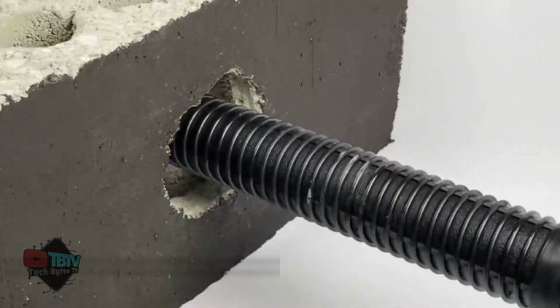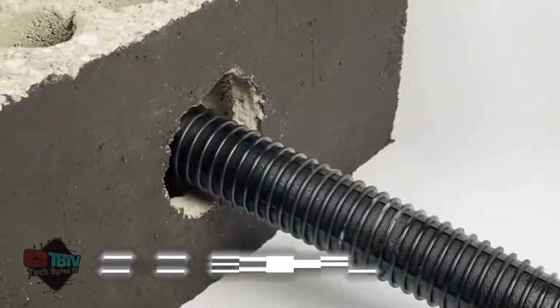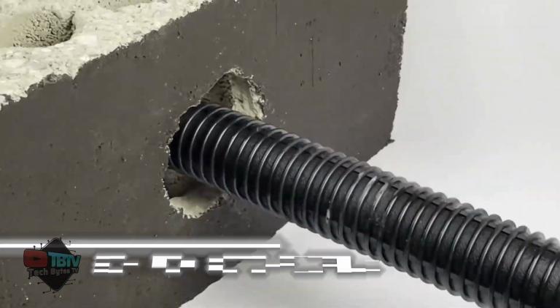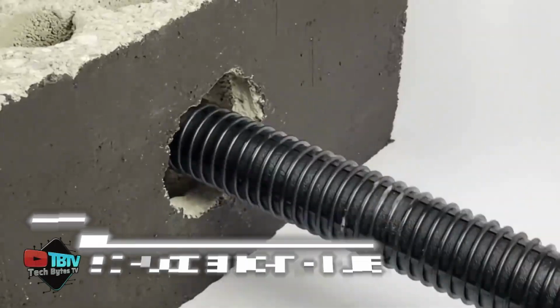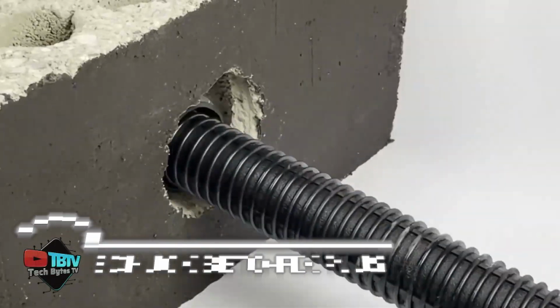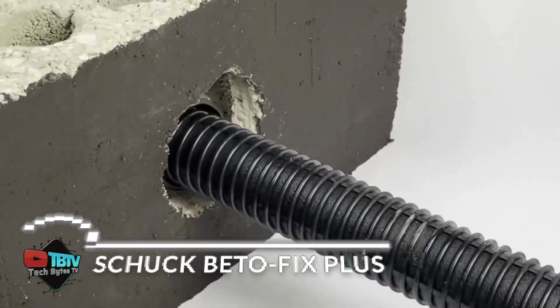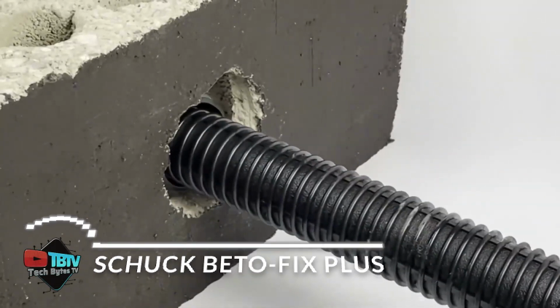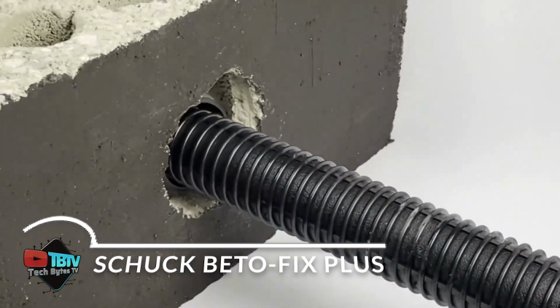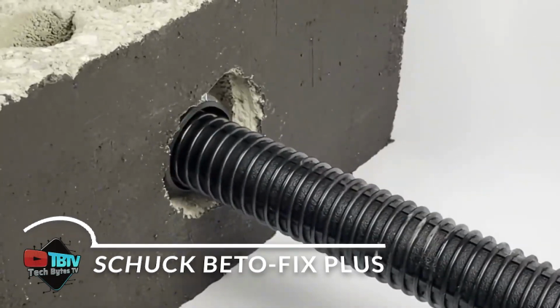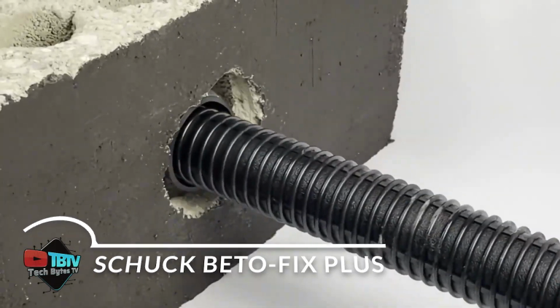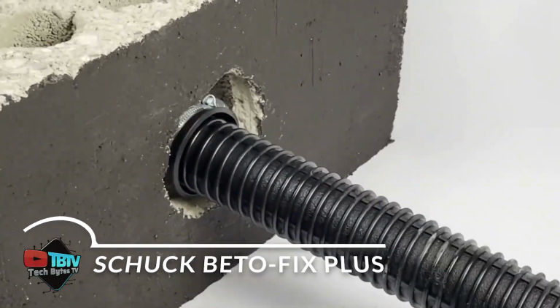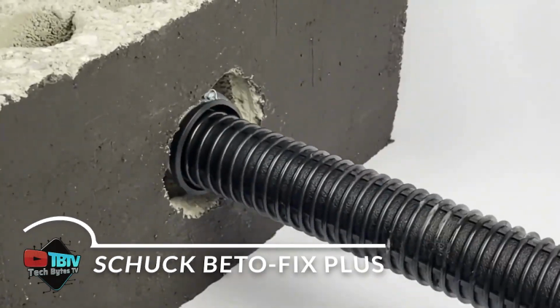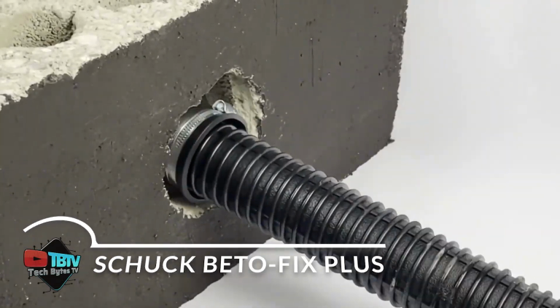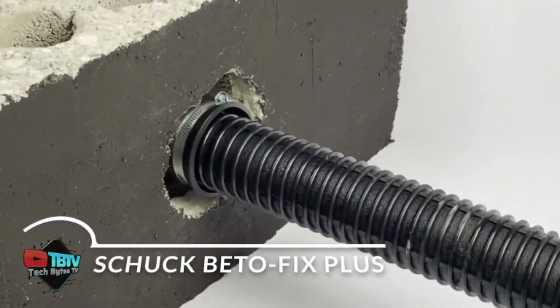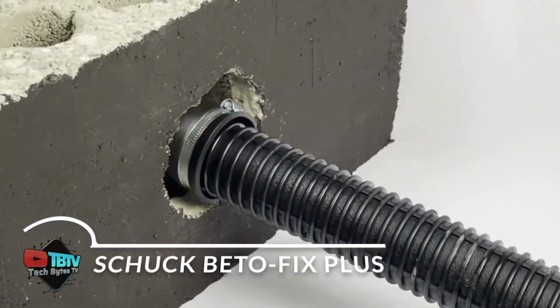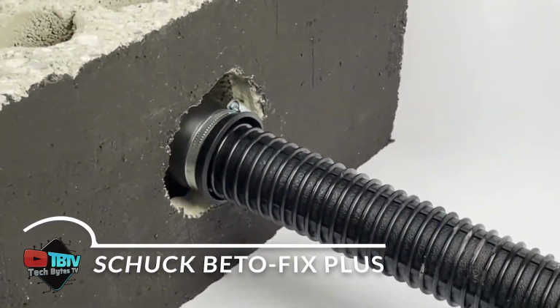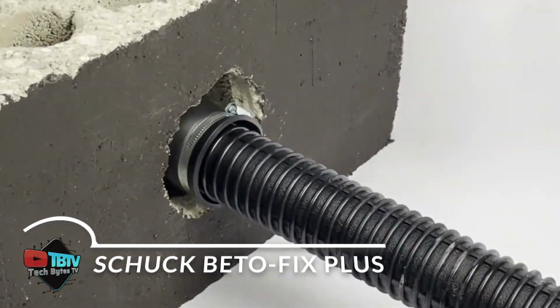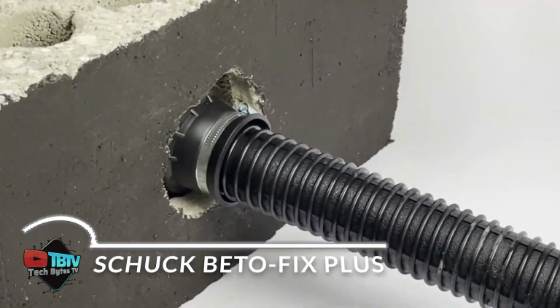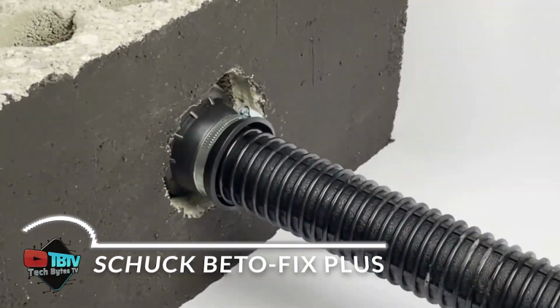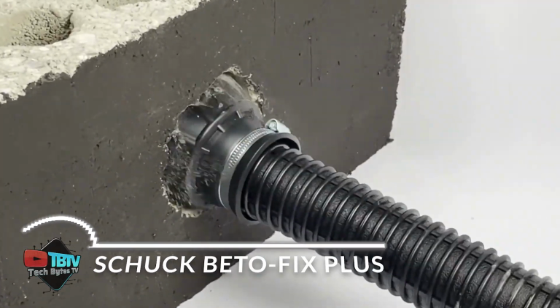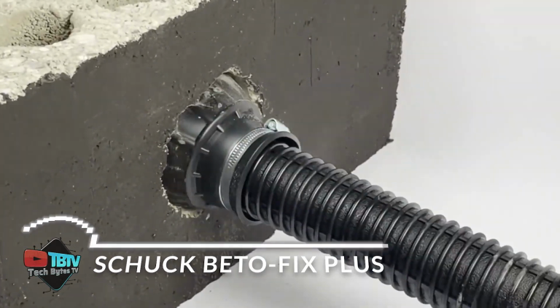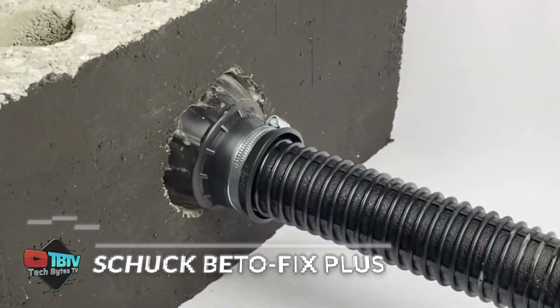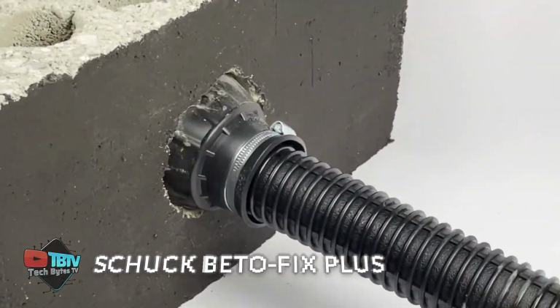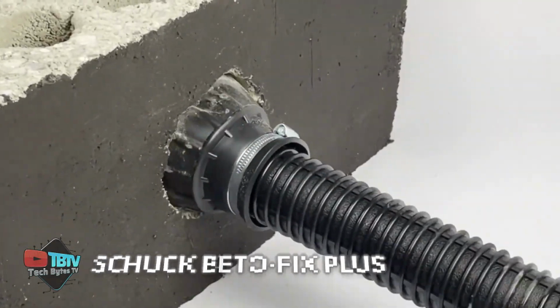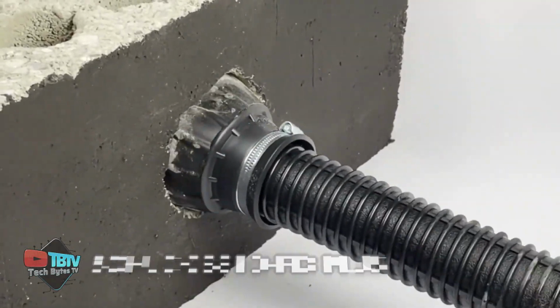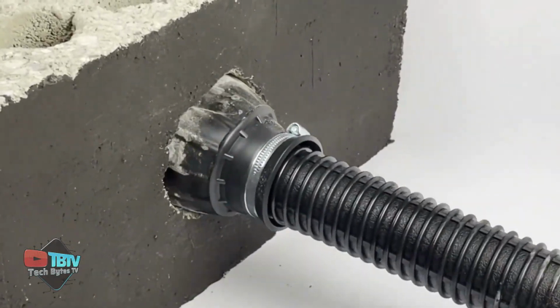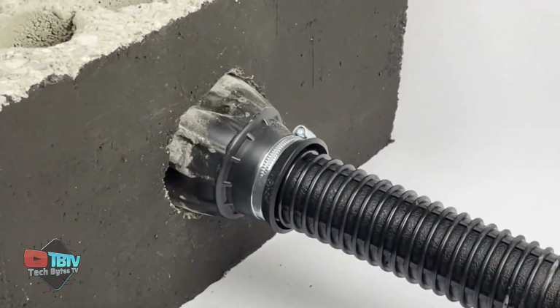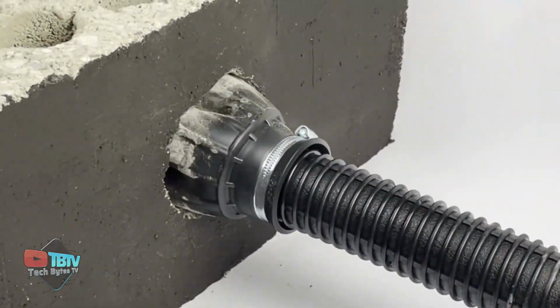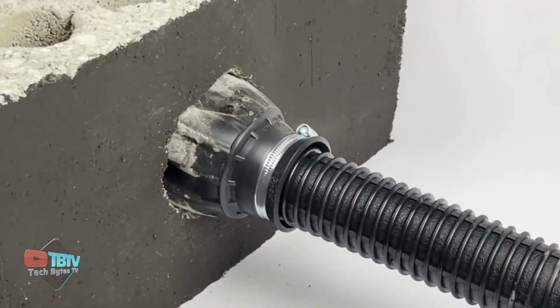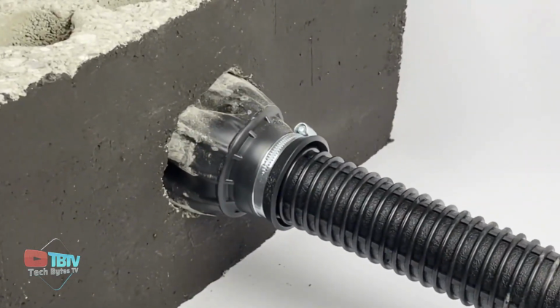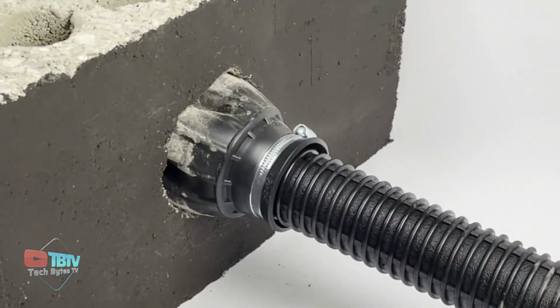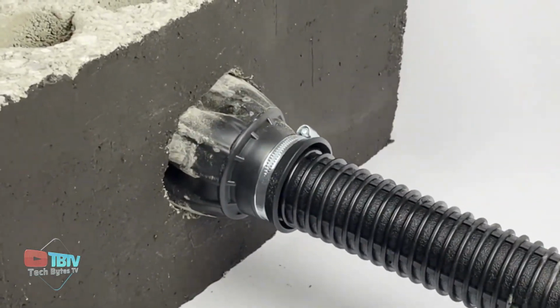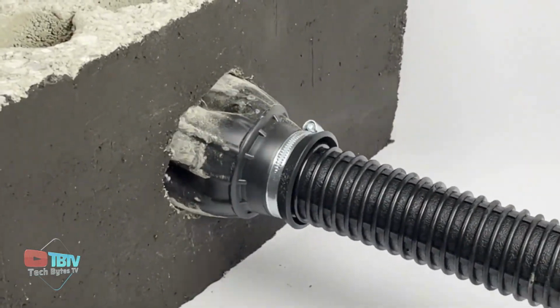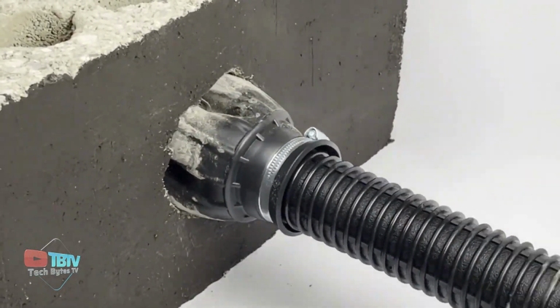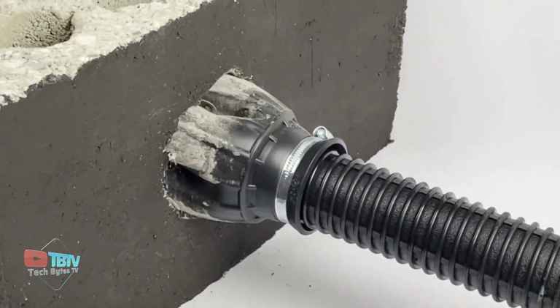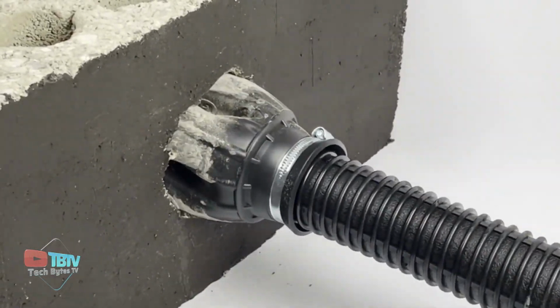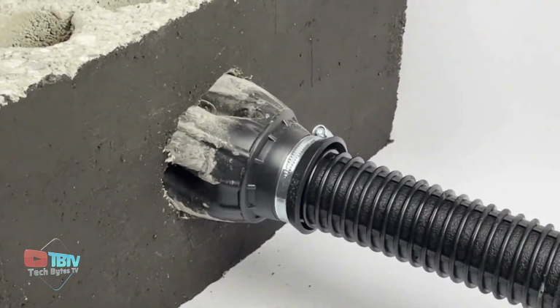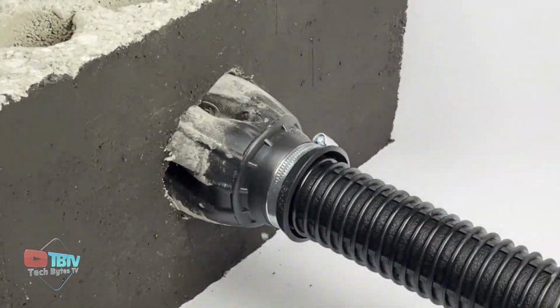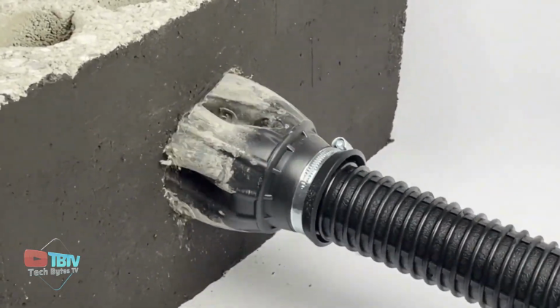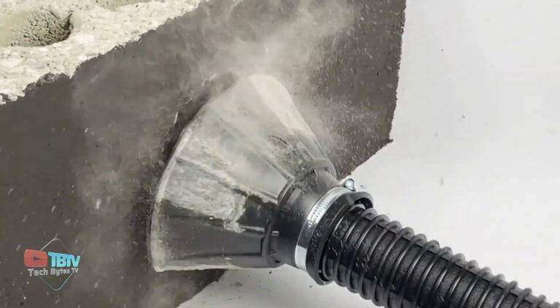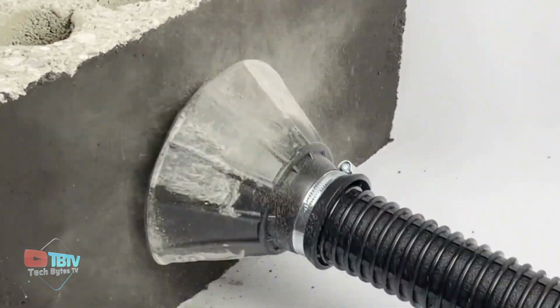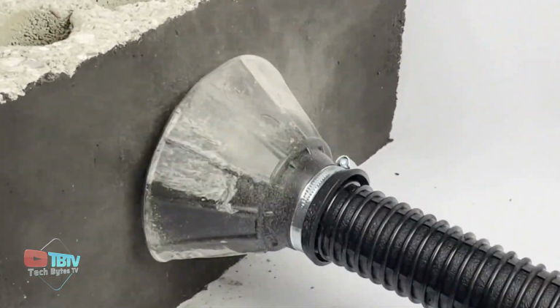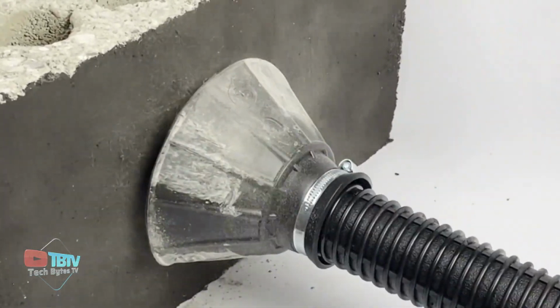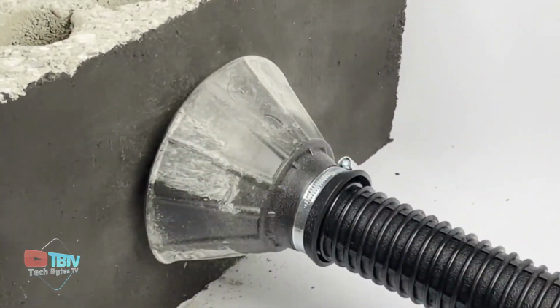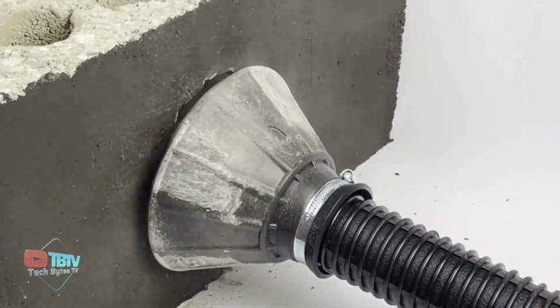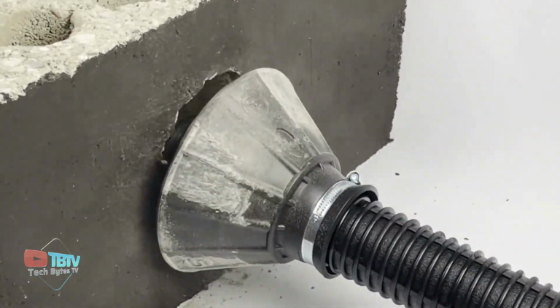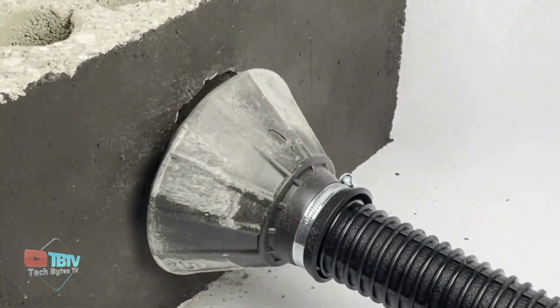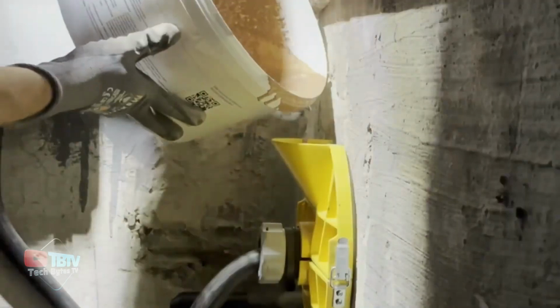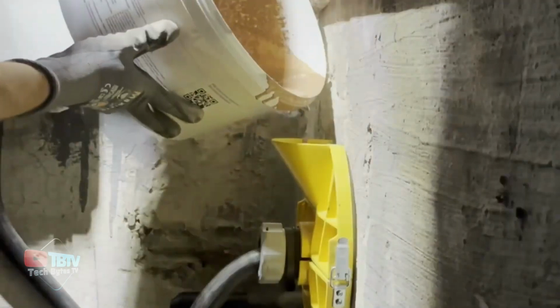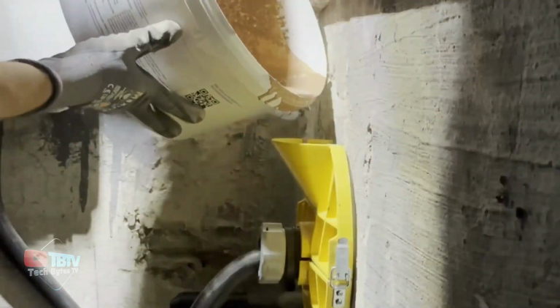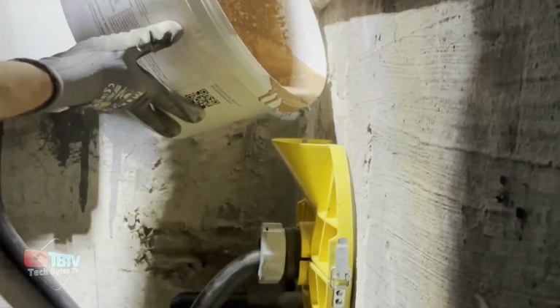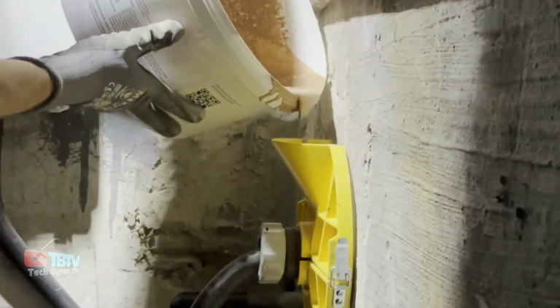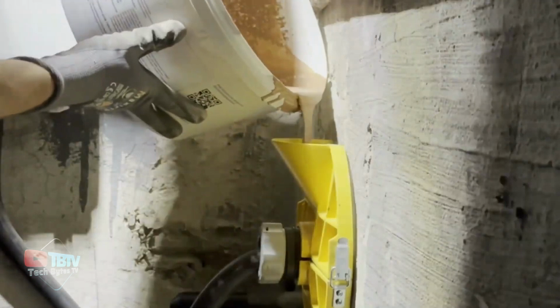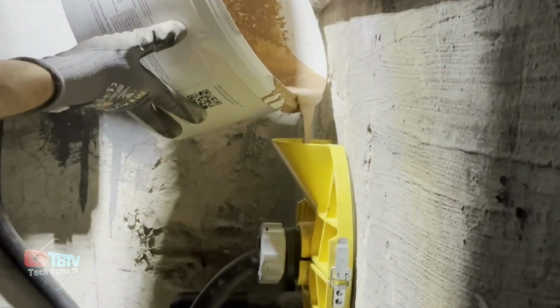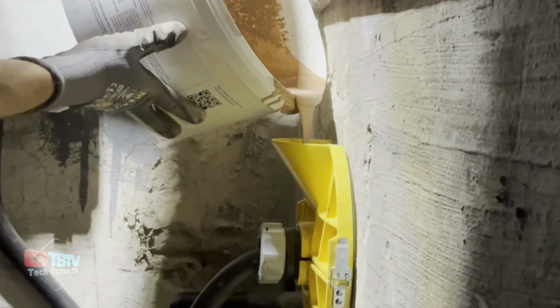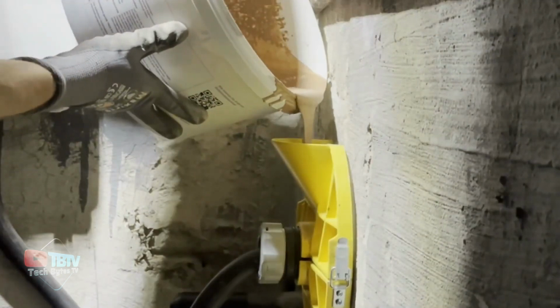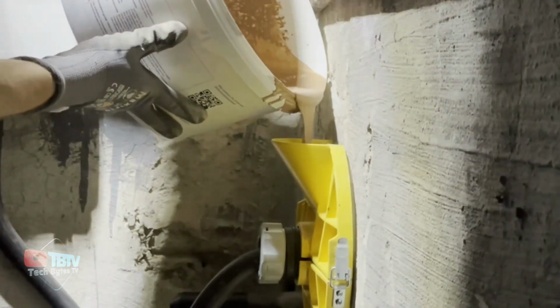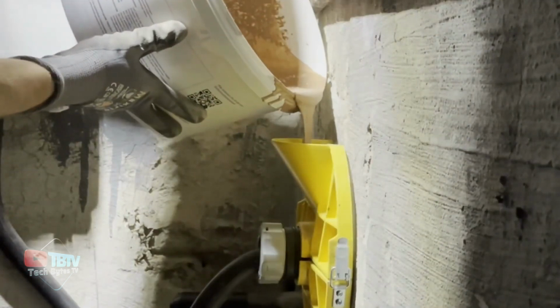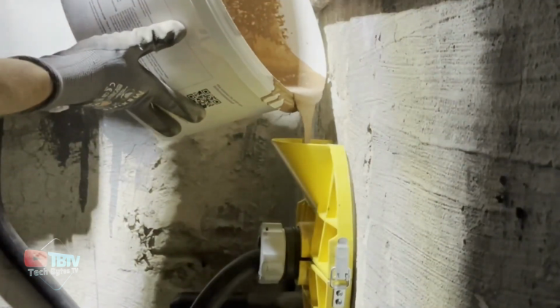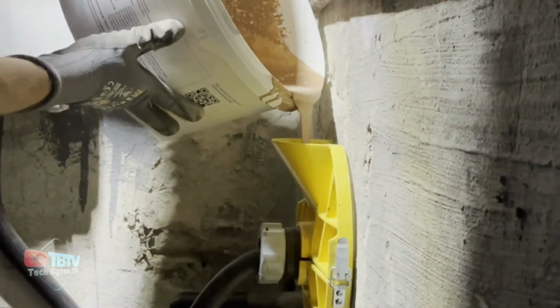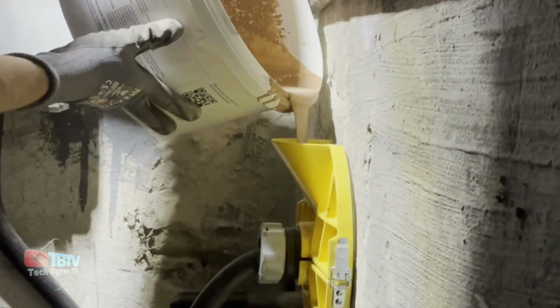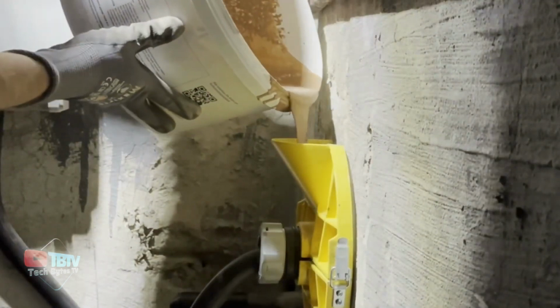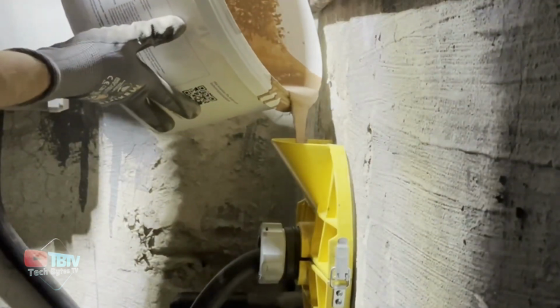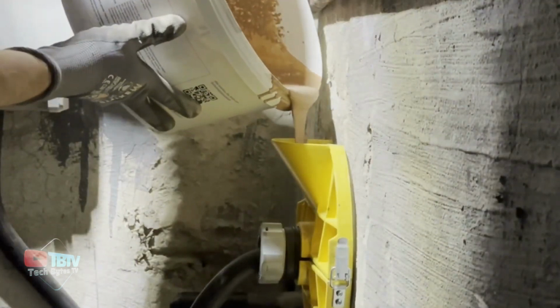If you're thinking about remodeling your home, don't miss out on these new construction technologies that'll take you to the next level.